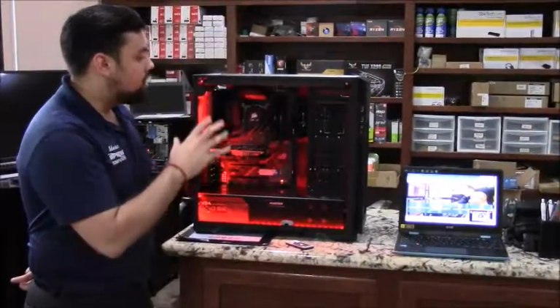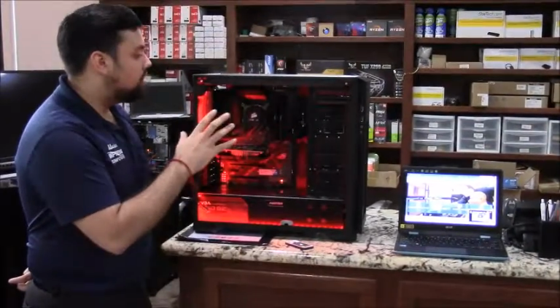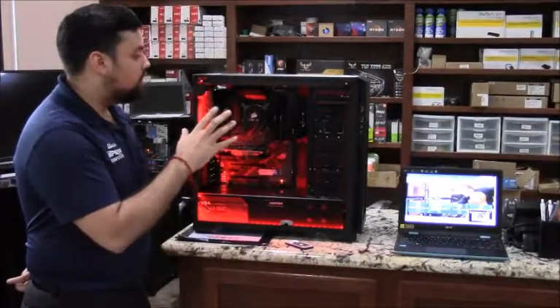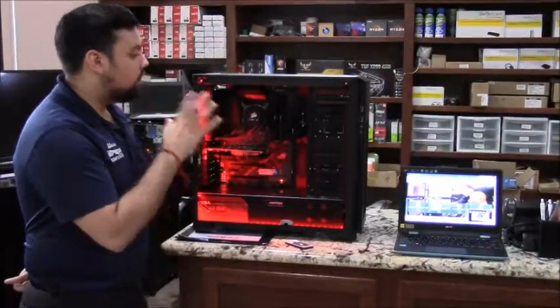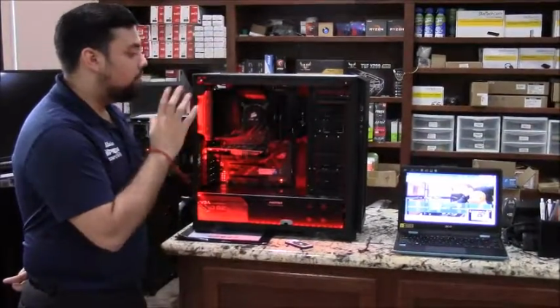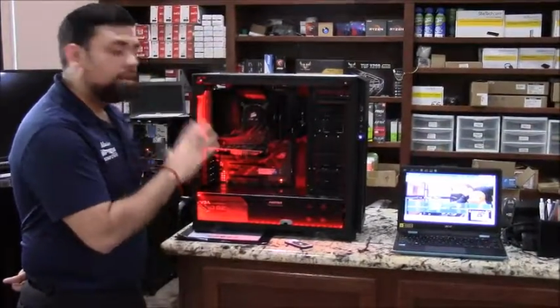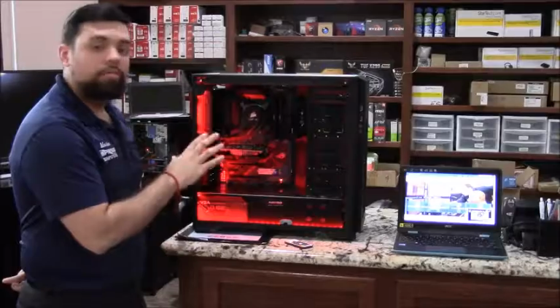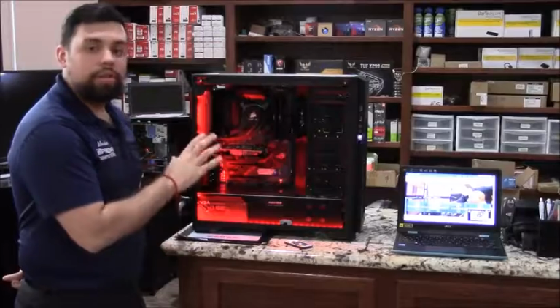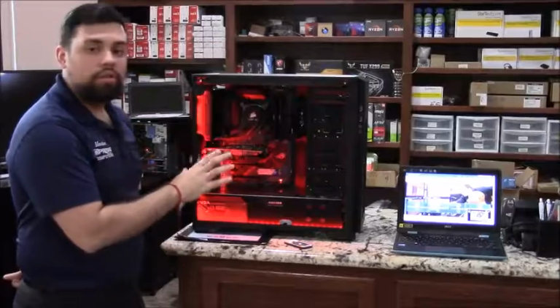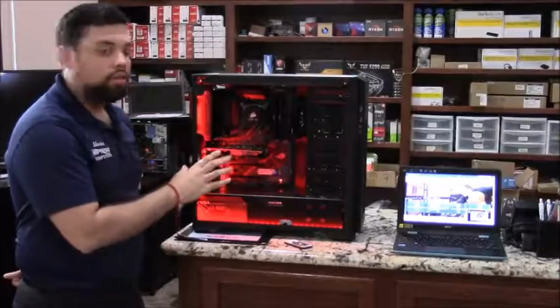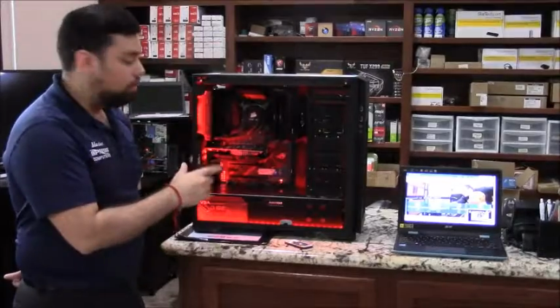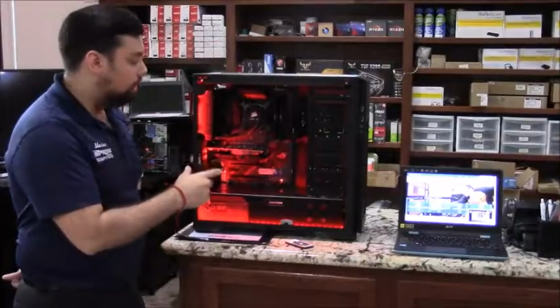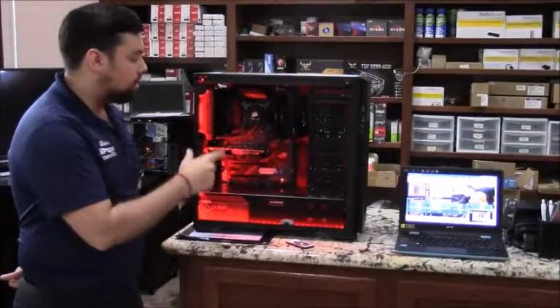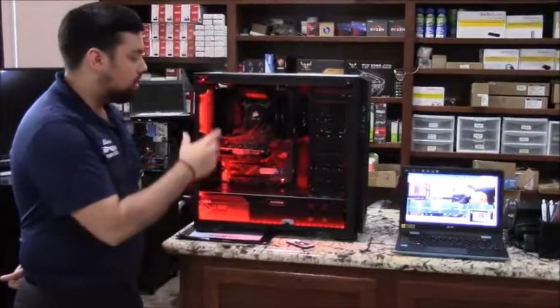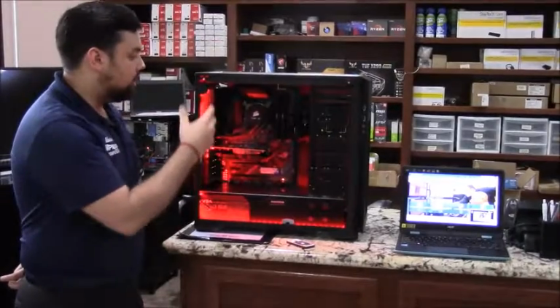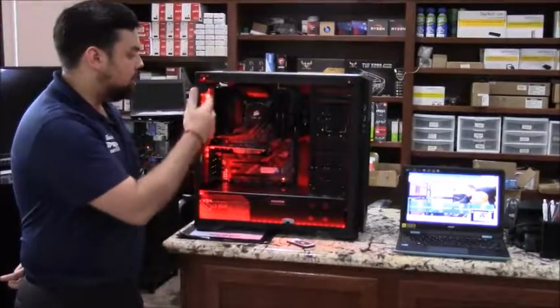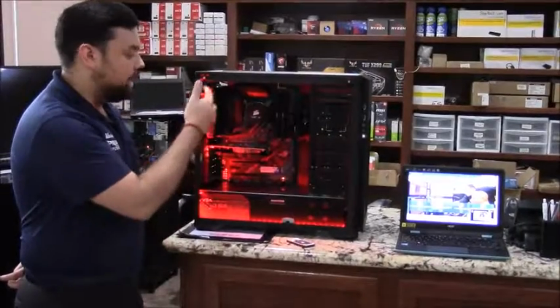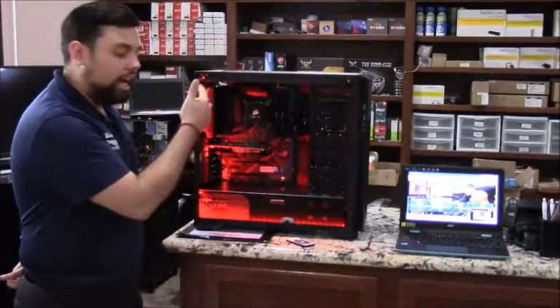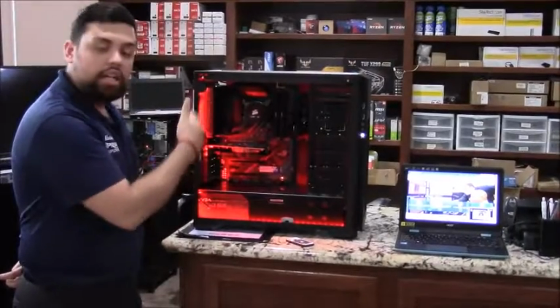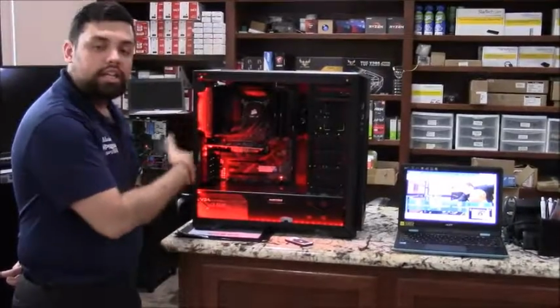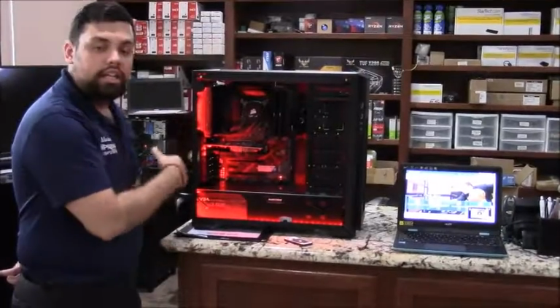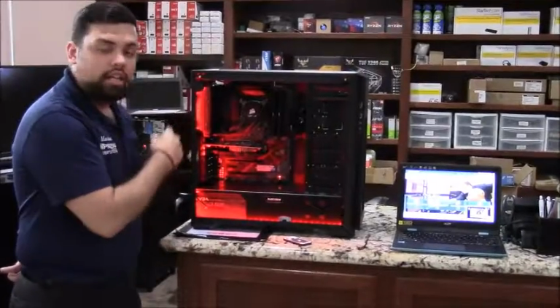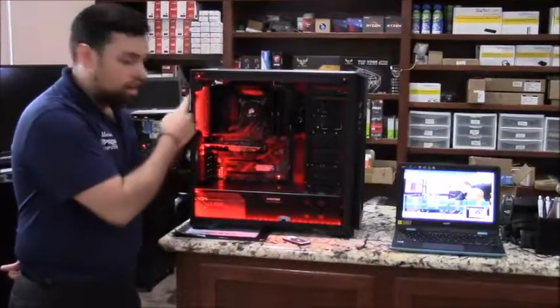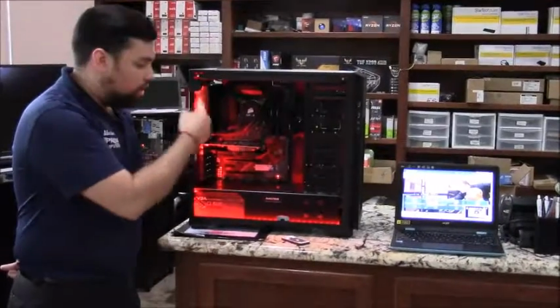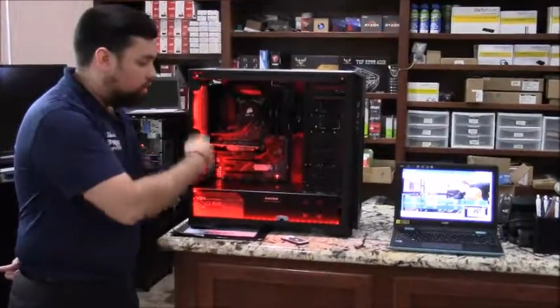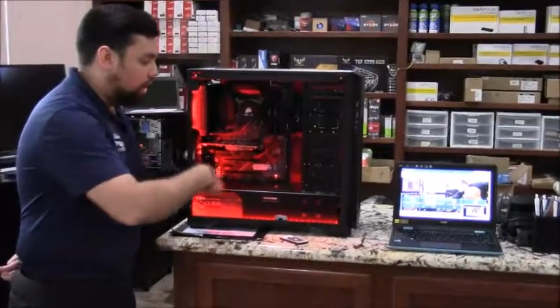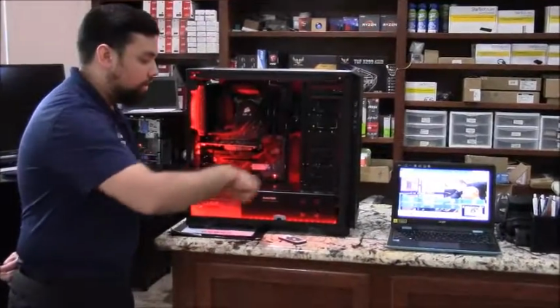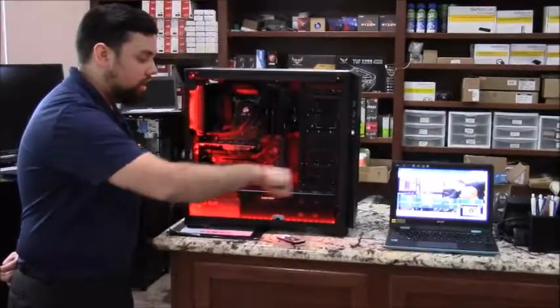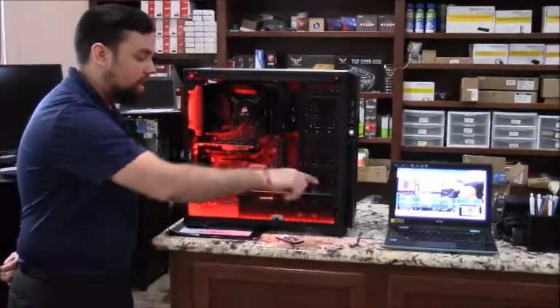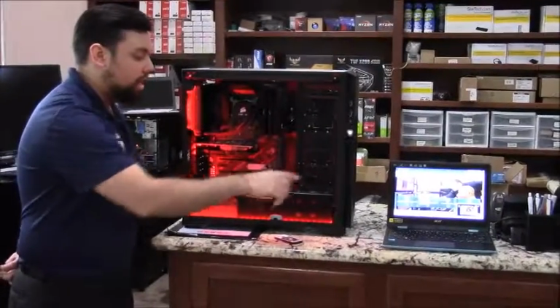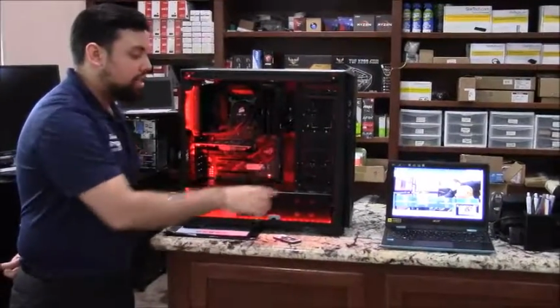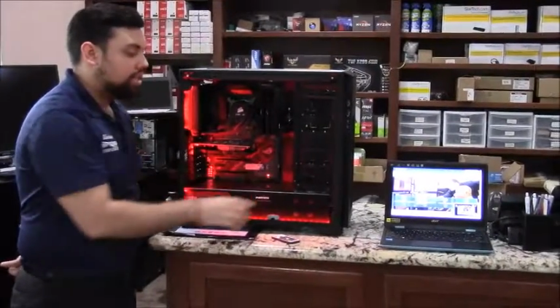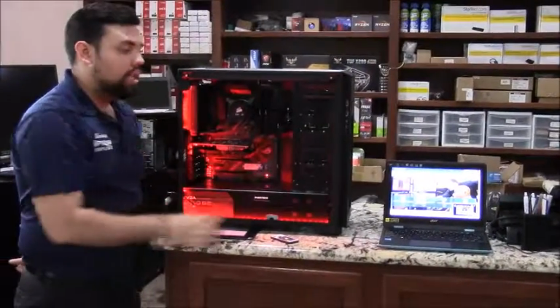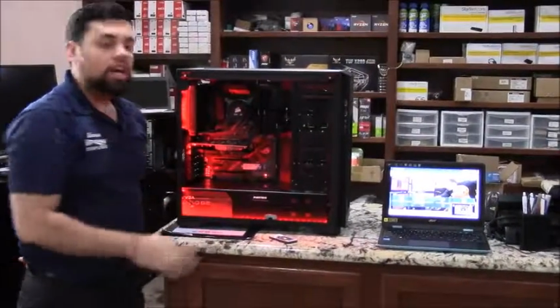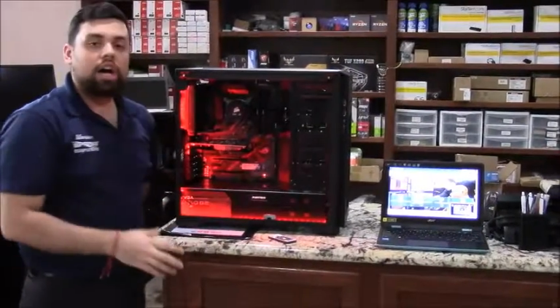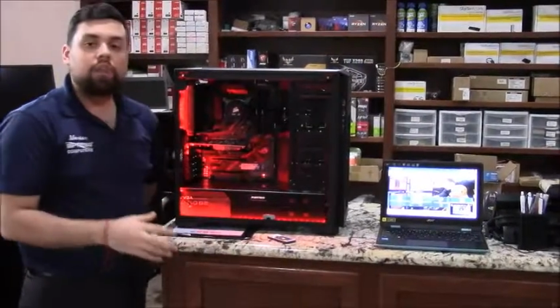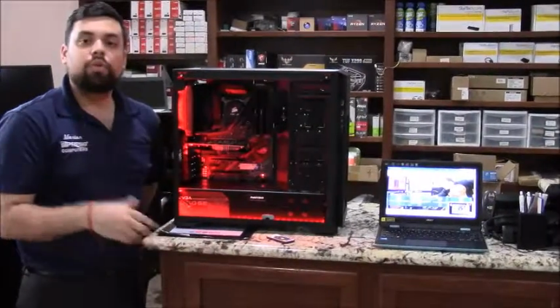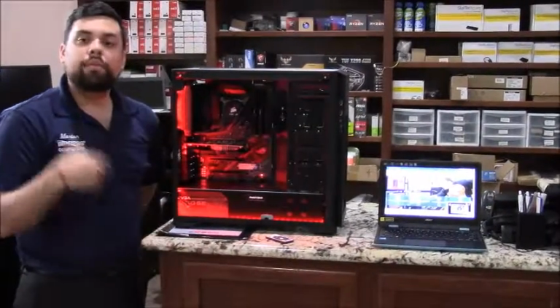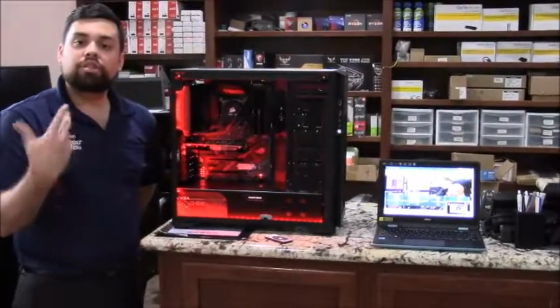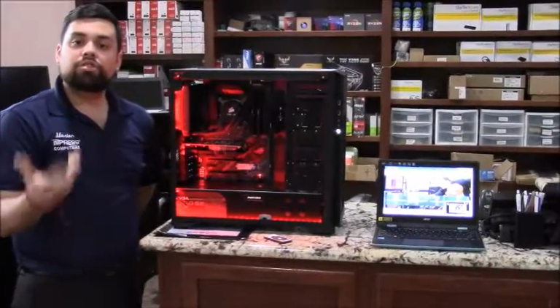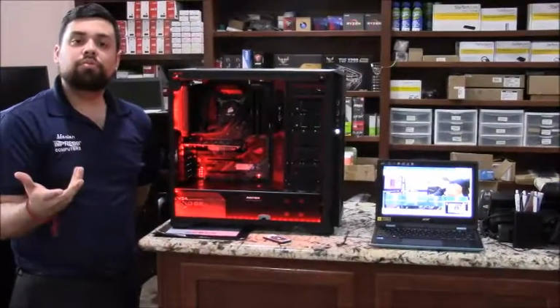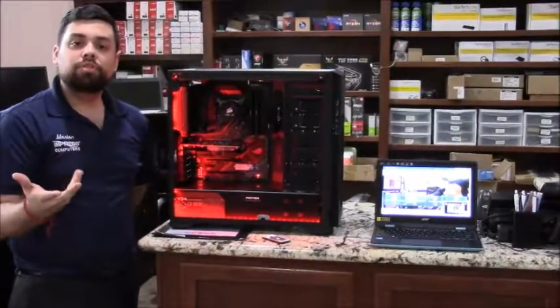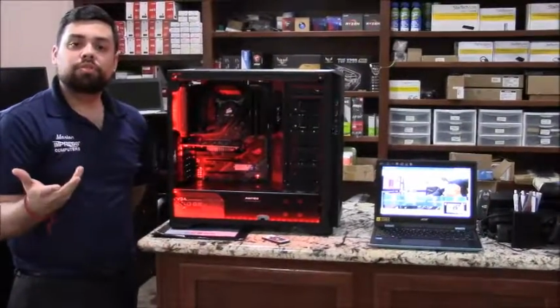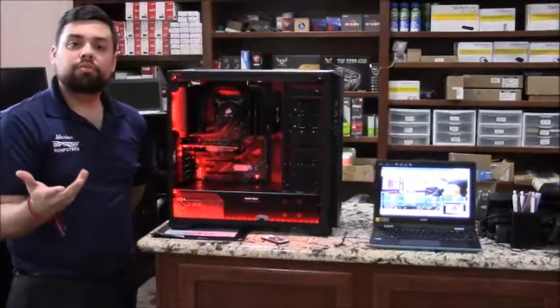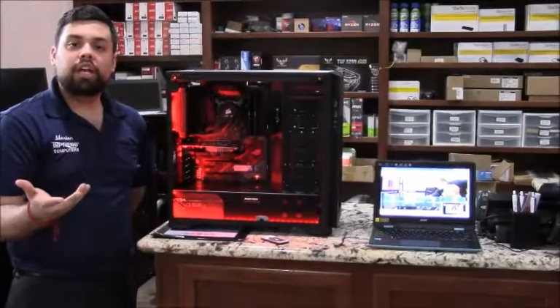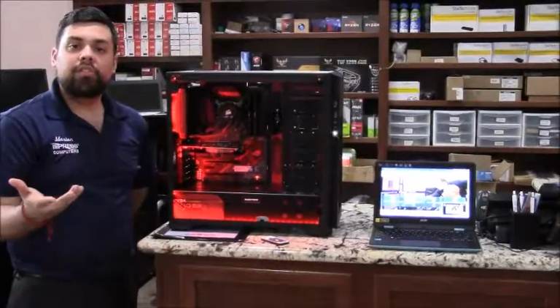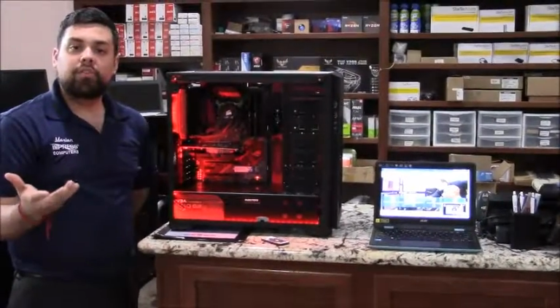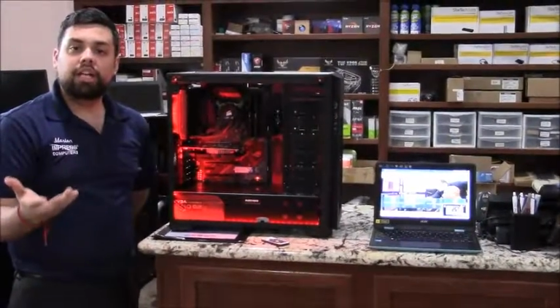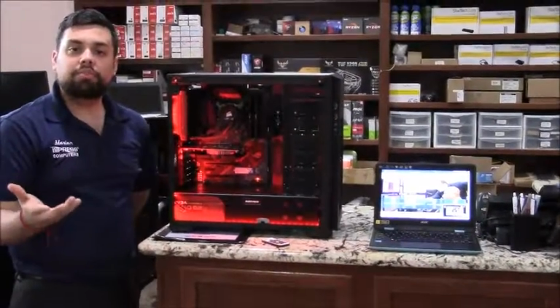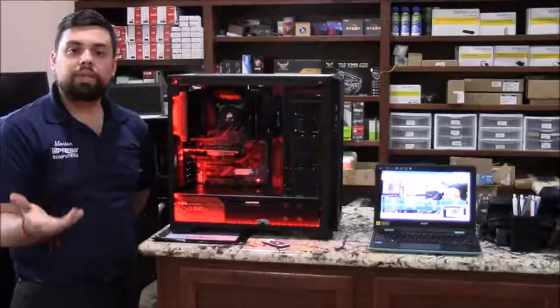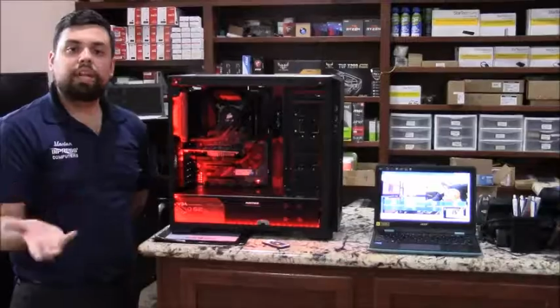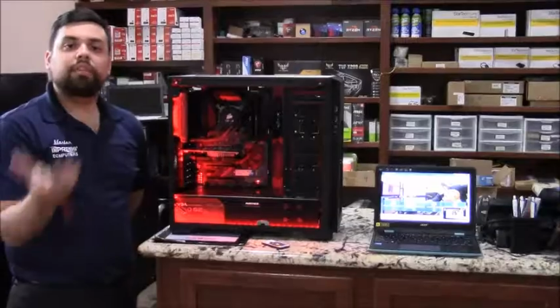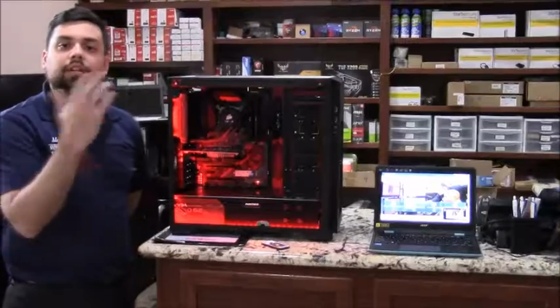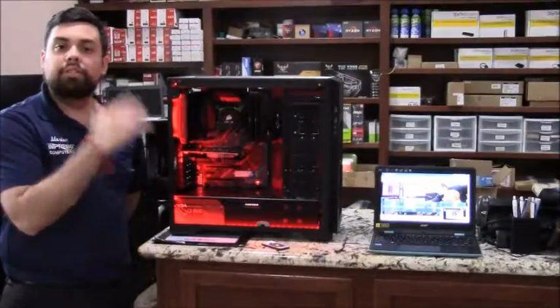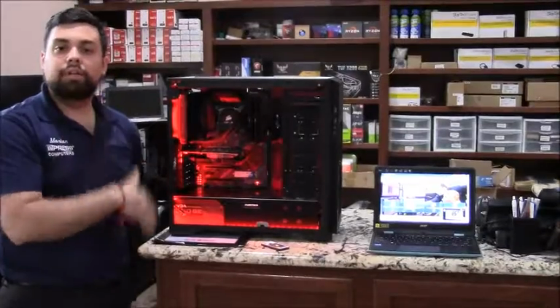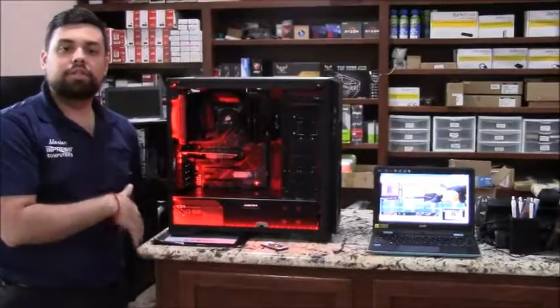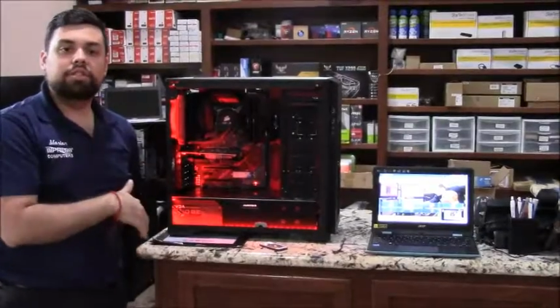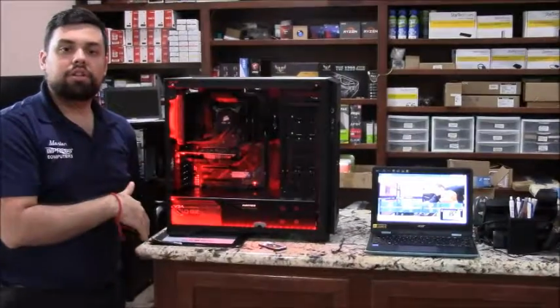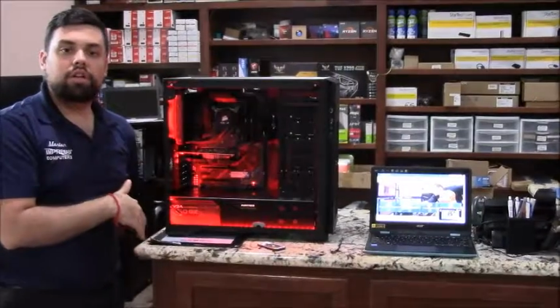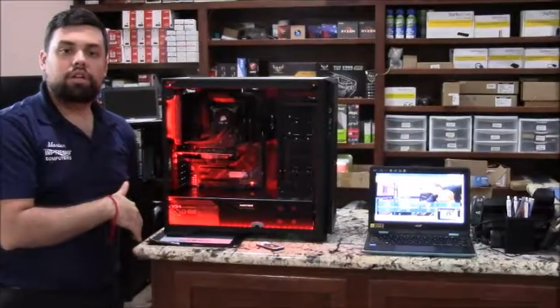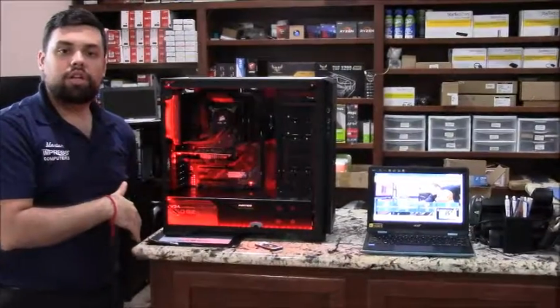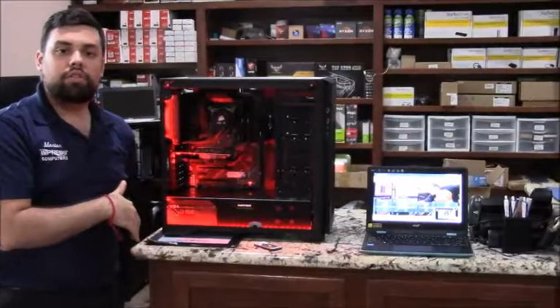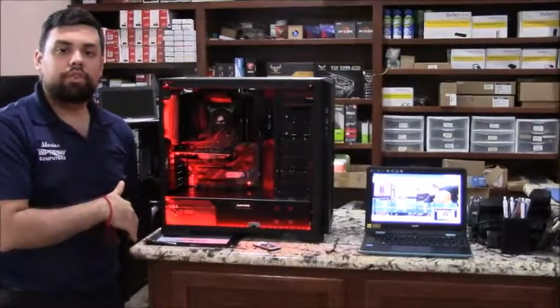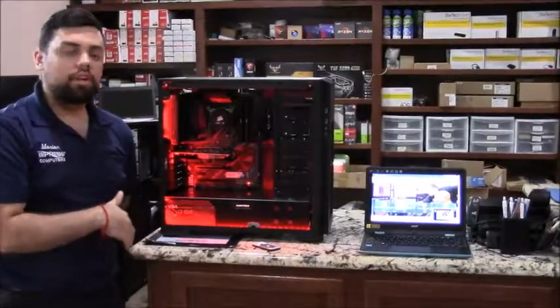It's going to run pretty cool. He's got LED lighting around the case, and we make sure we do cable management like we previously talked about in the other videos.